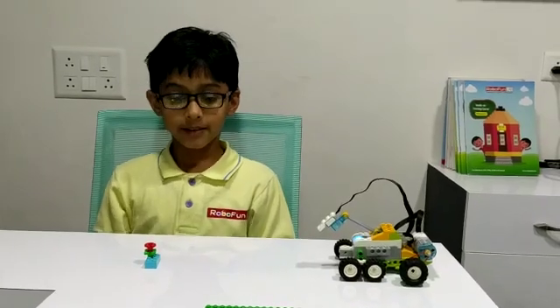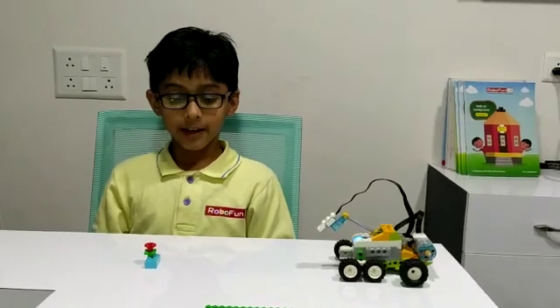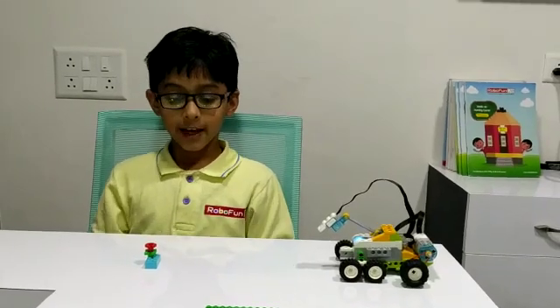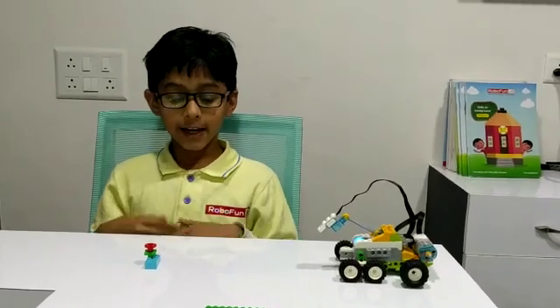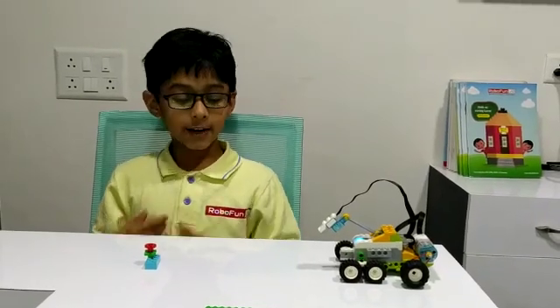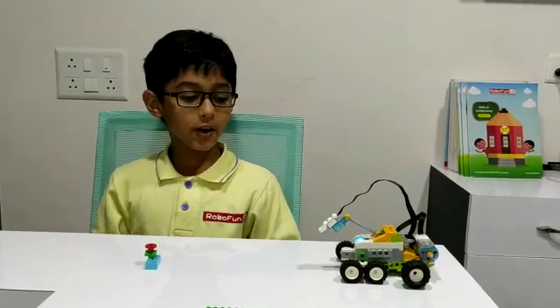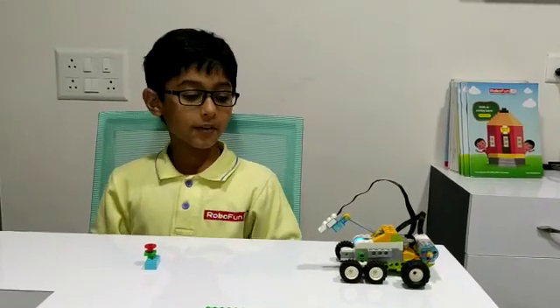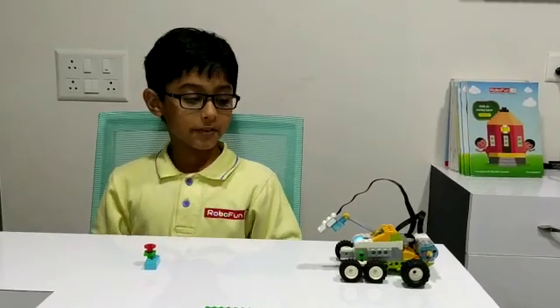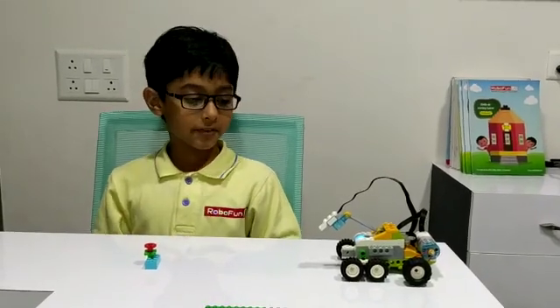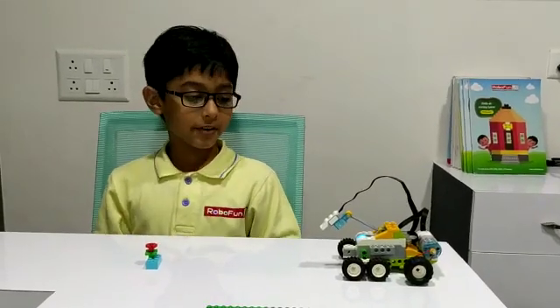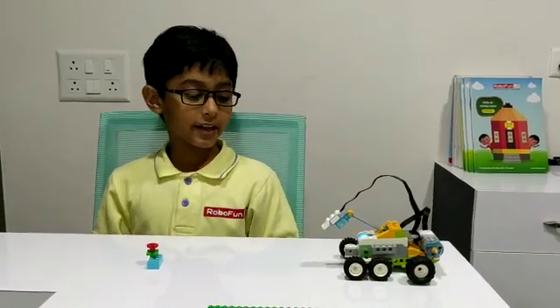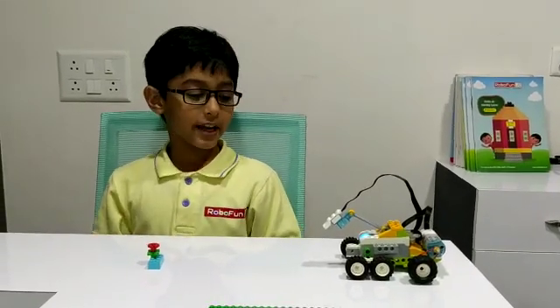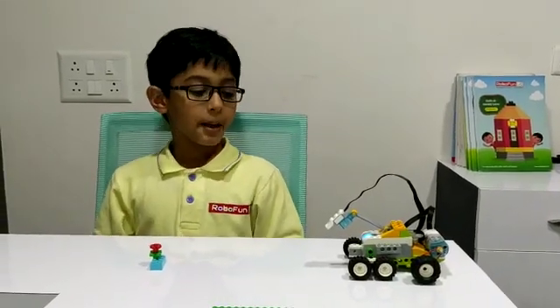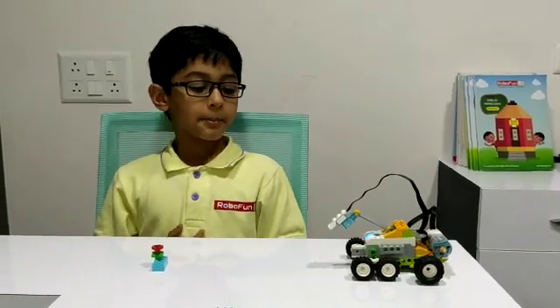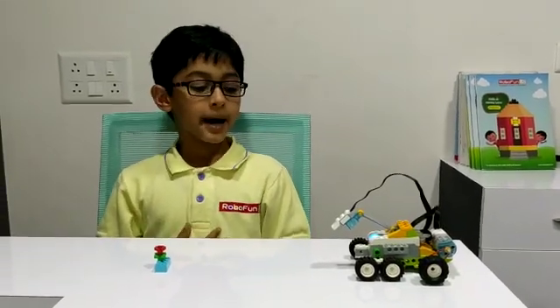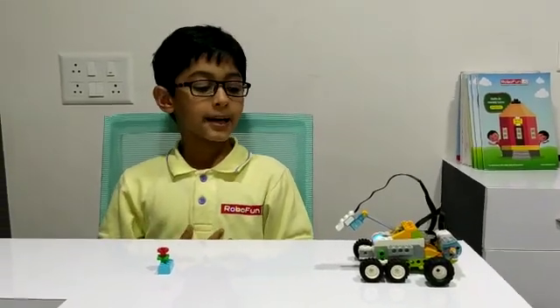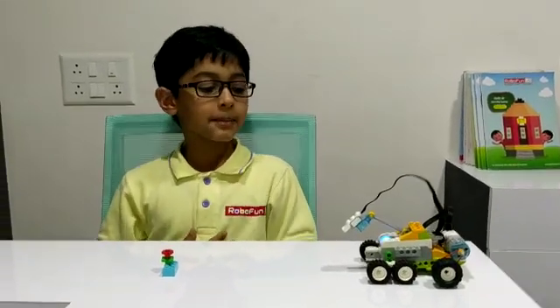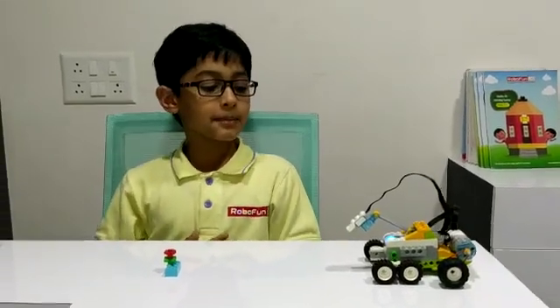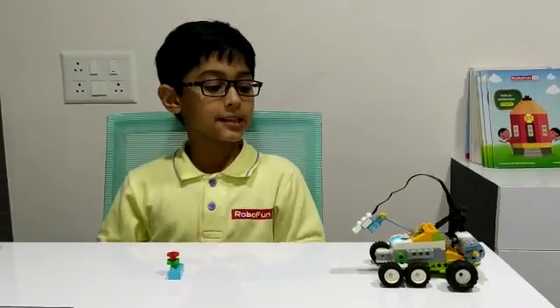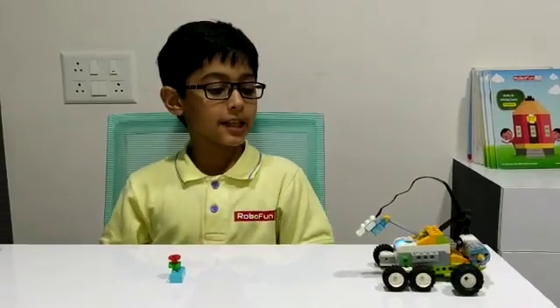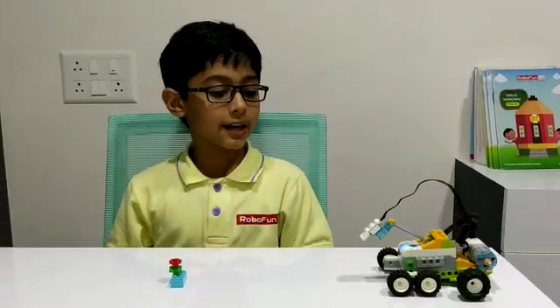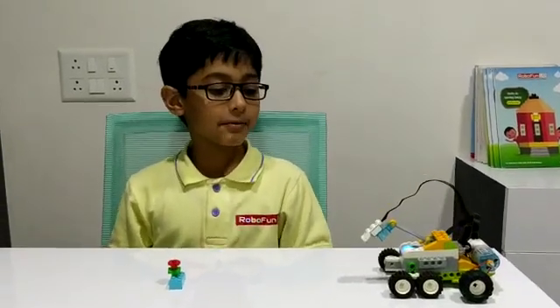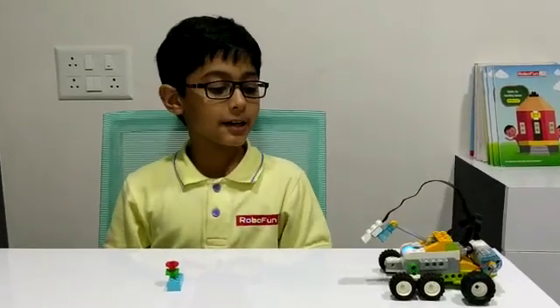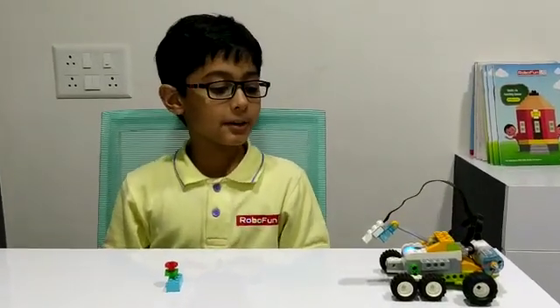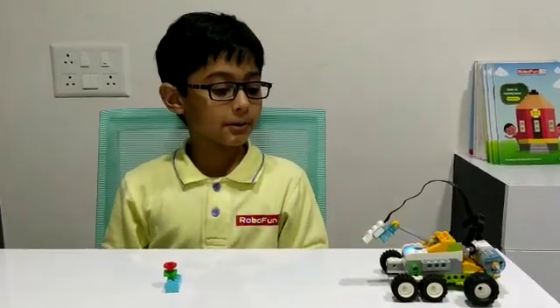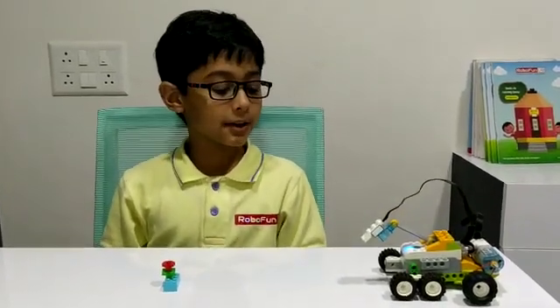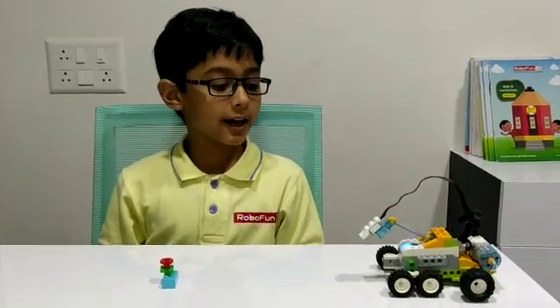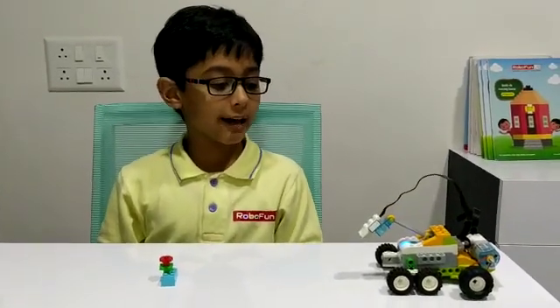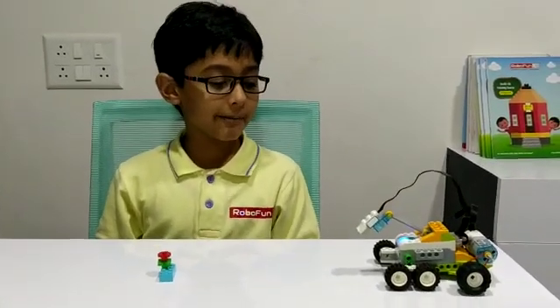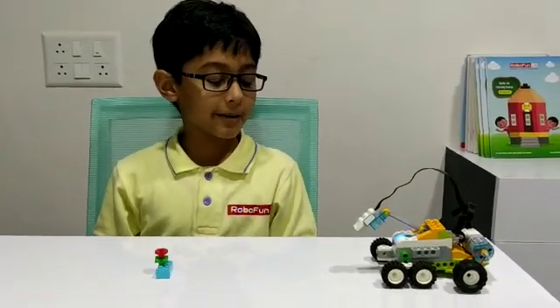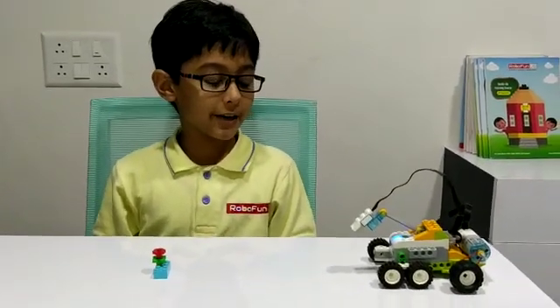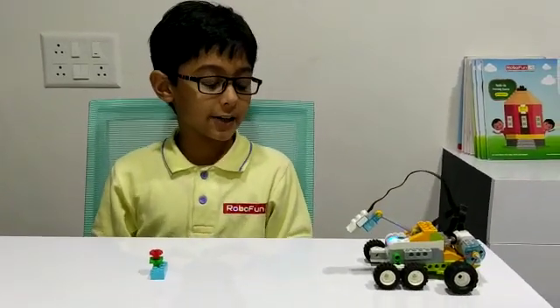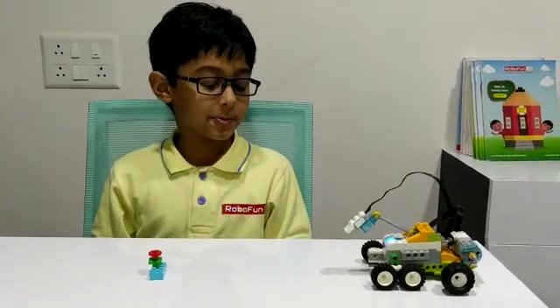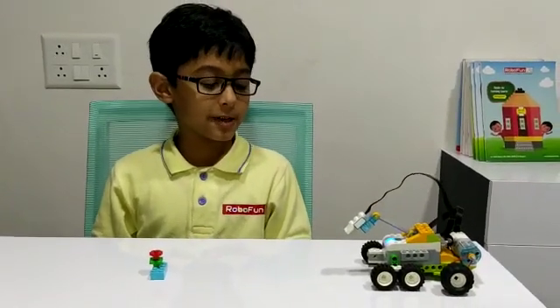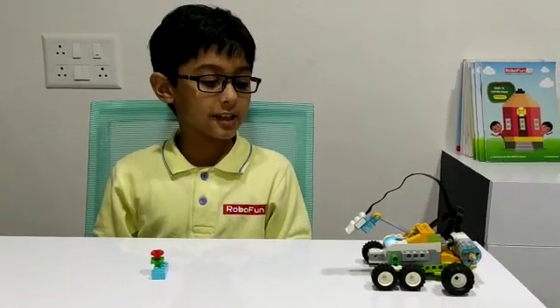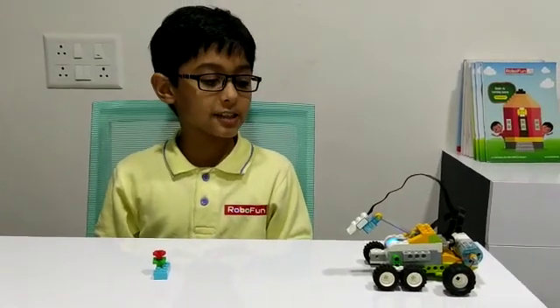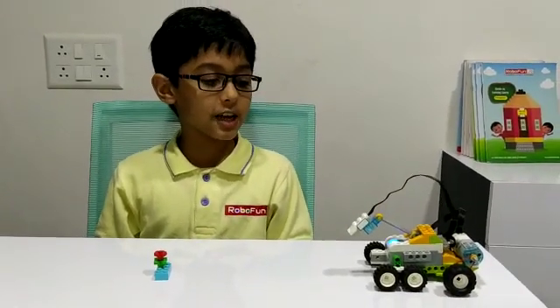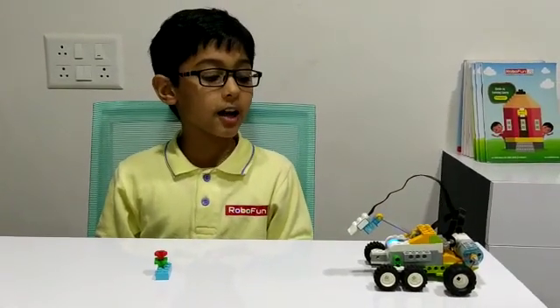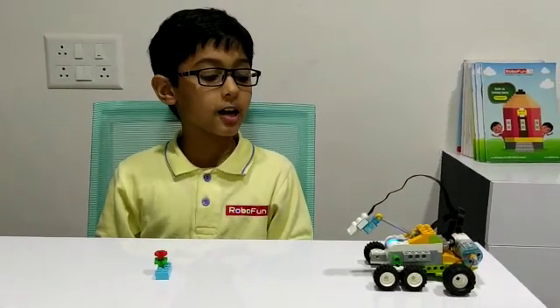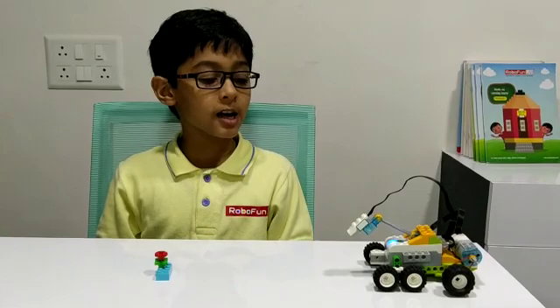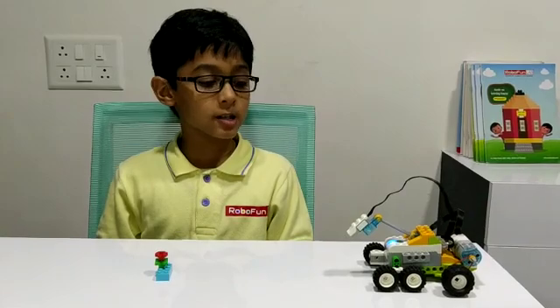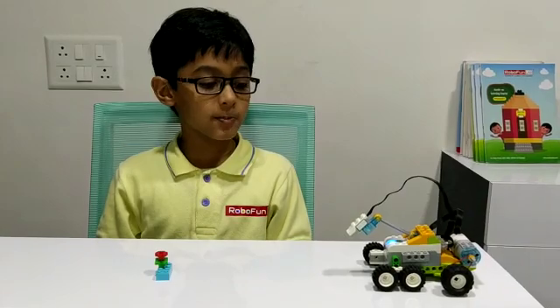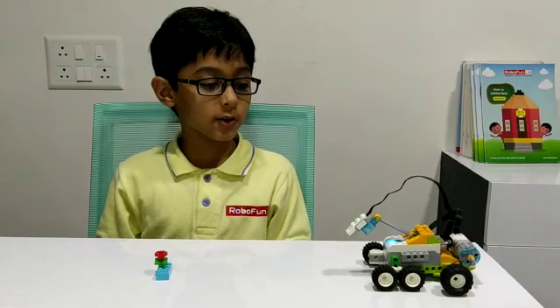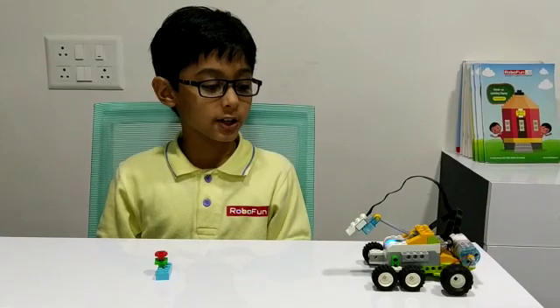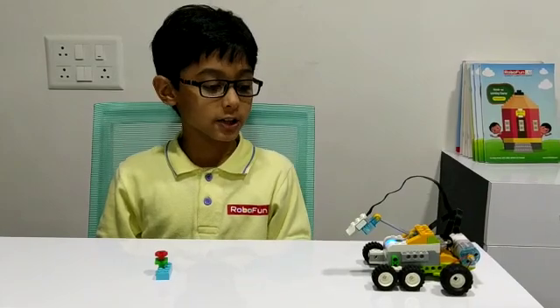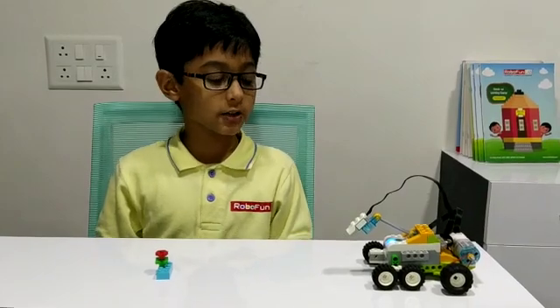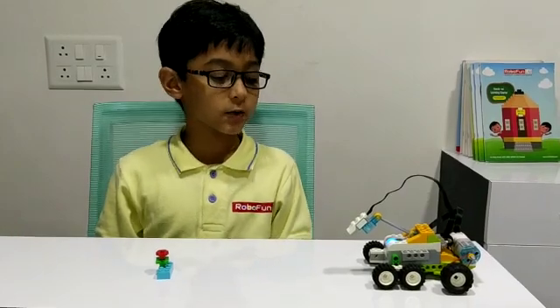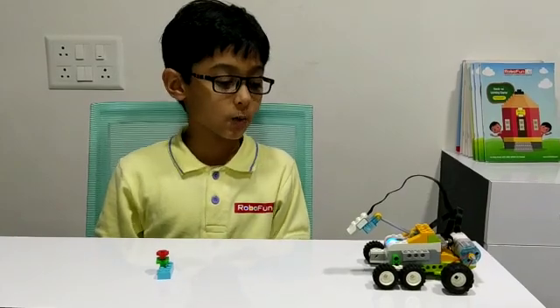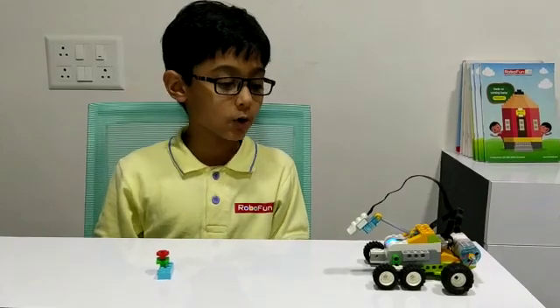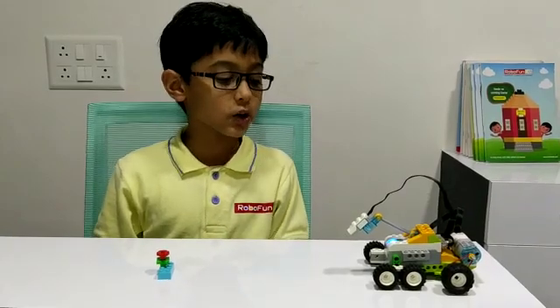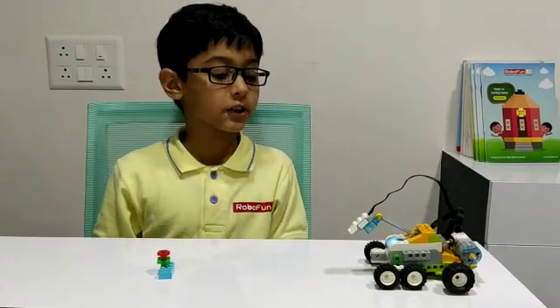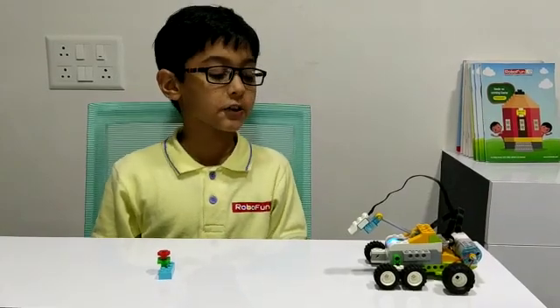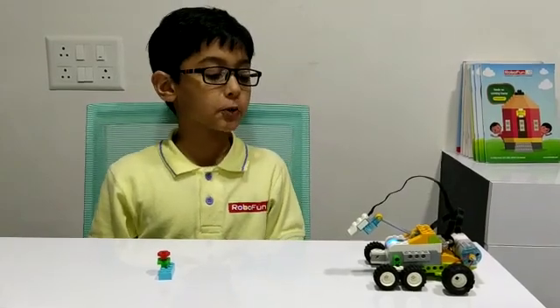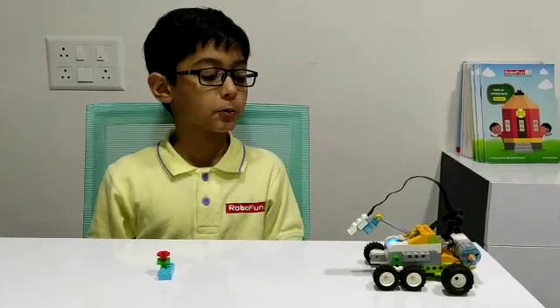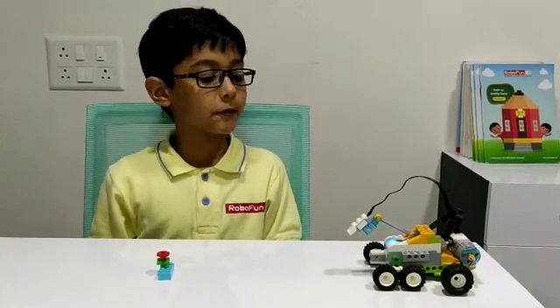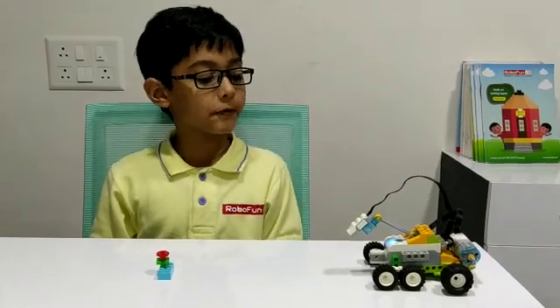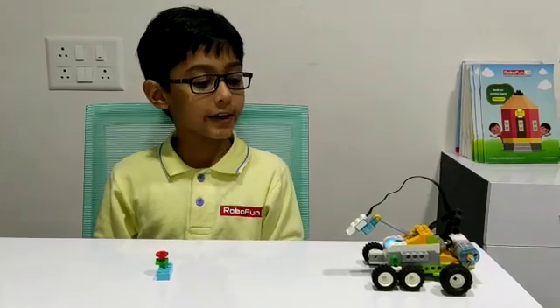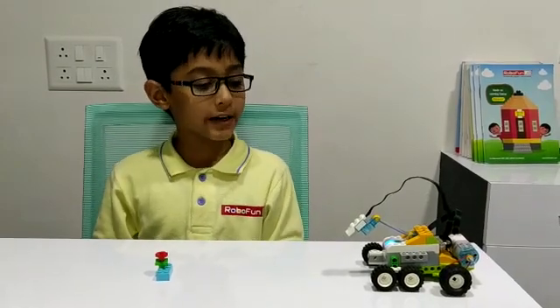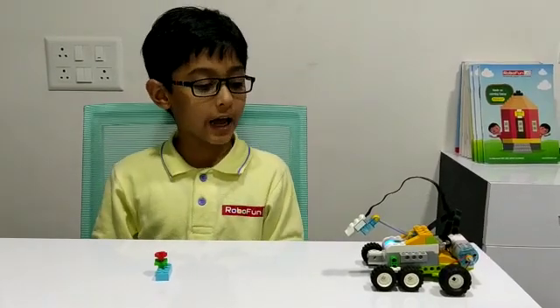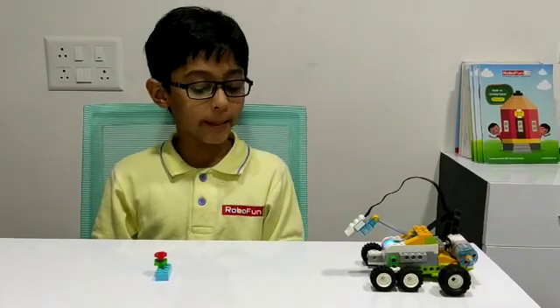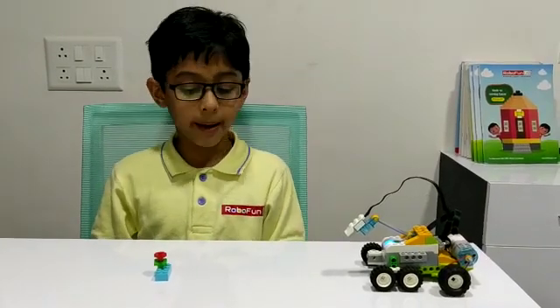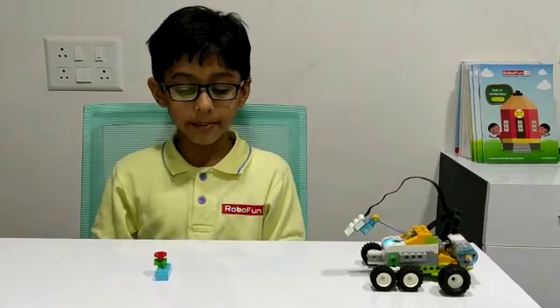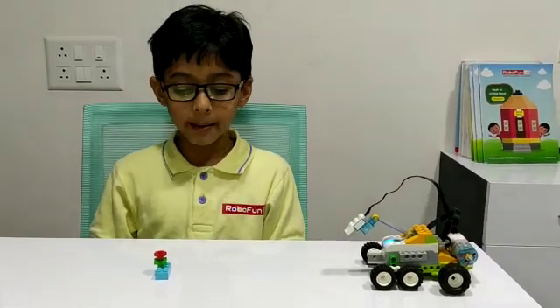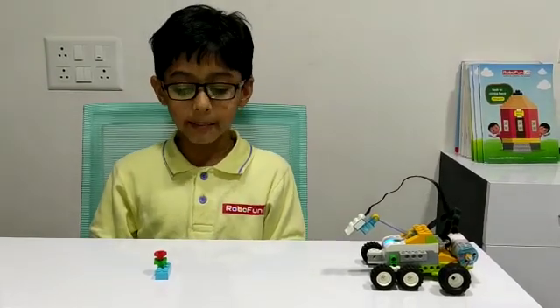Hello everyone, my name is Aarav and today I have made a space exploration robot in the RoboFun Lab.